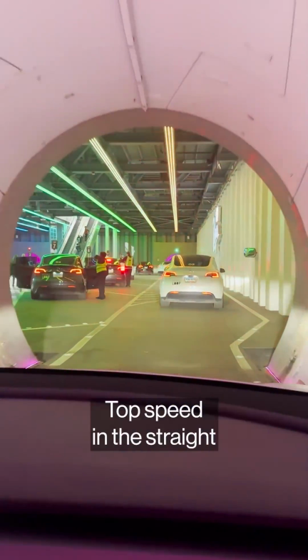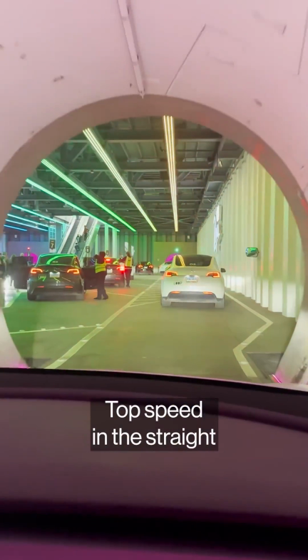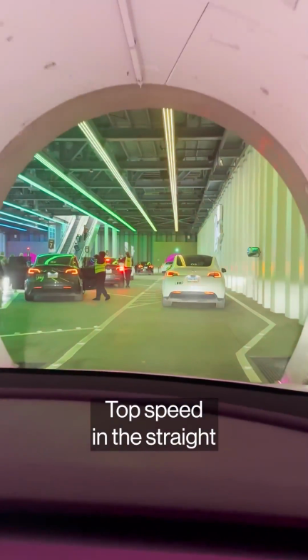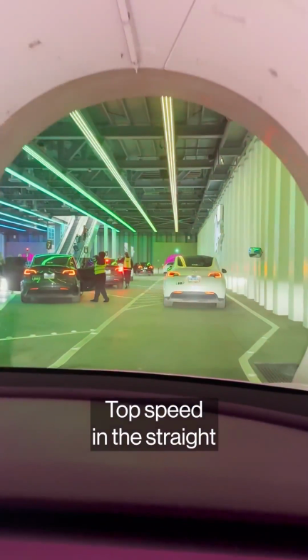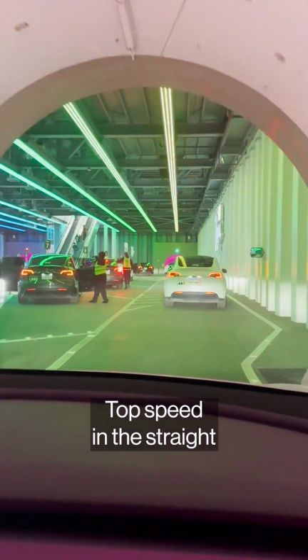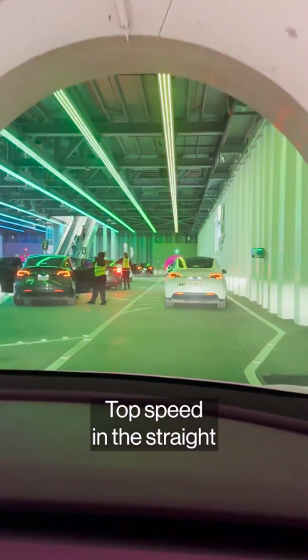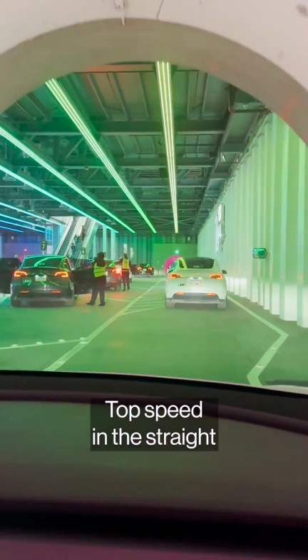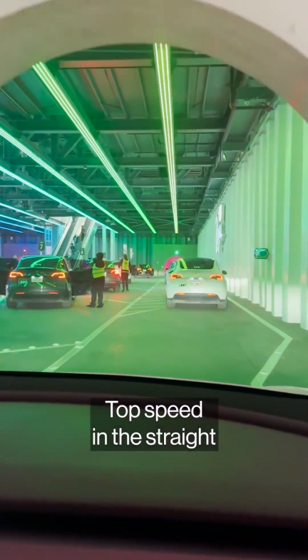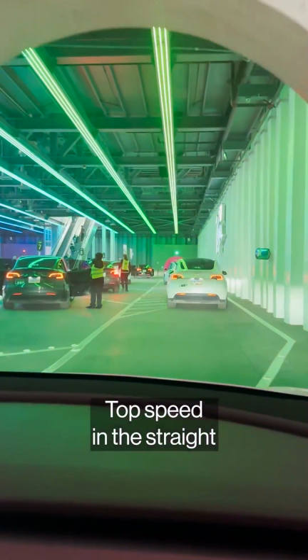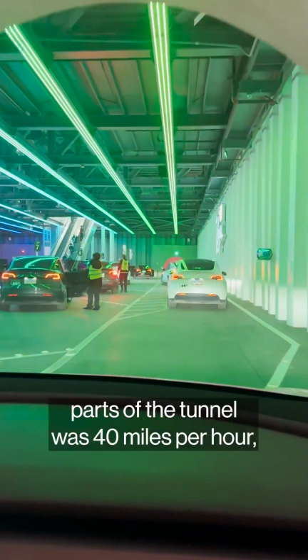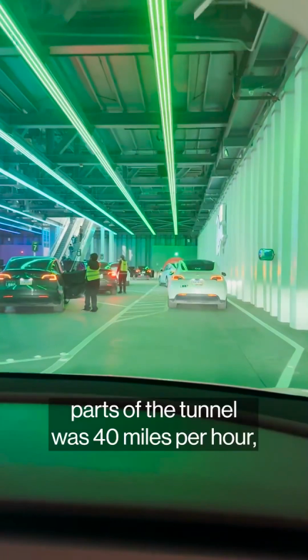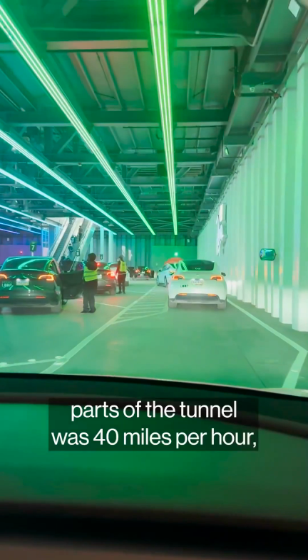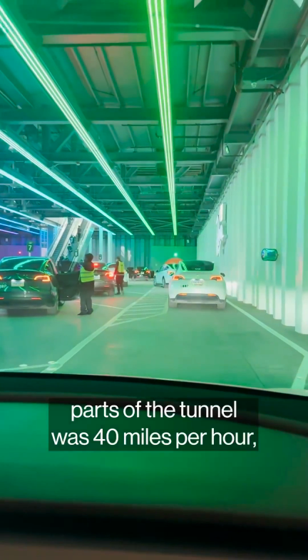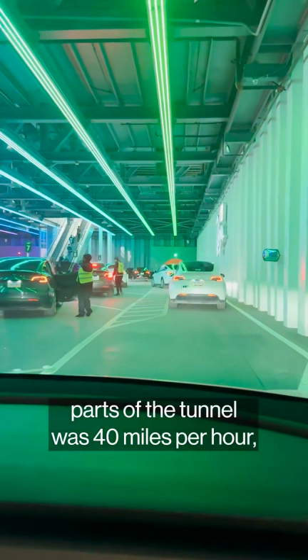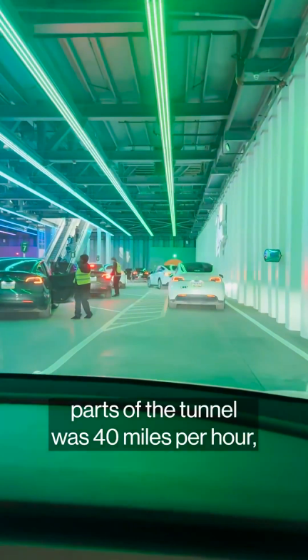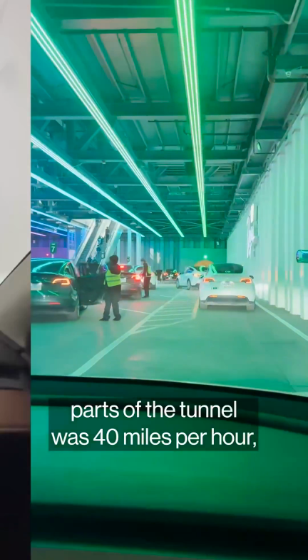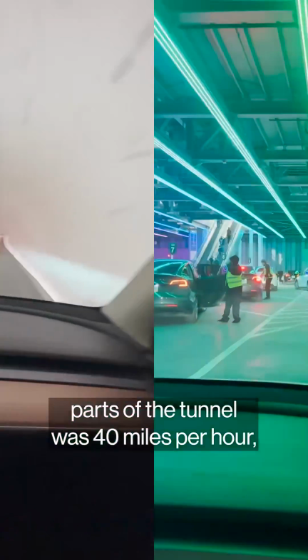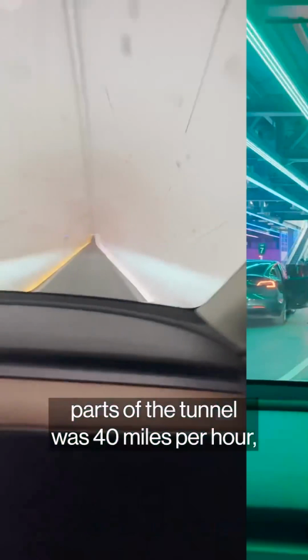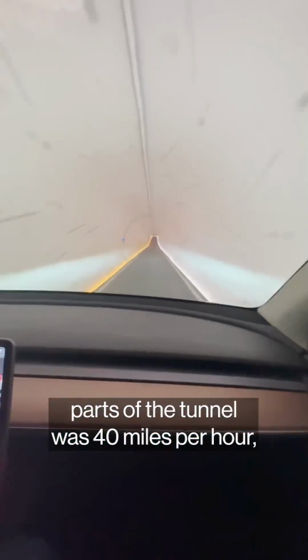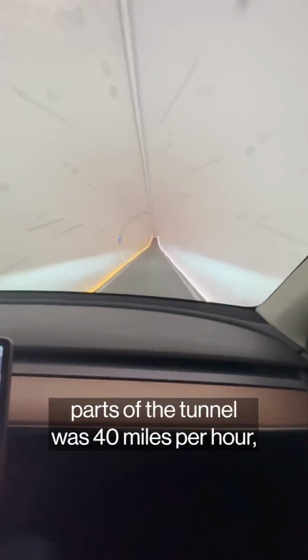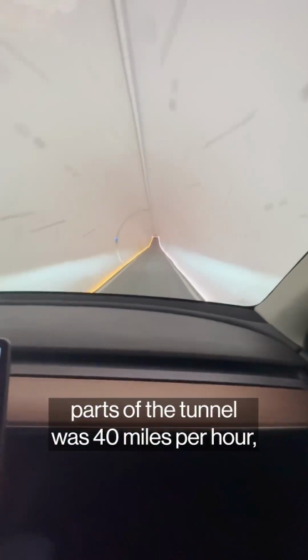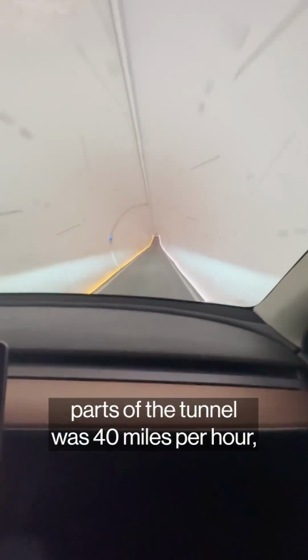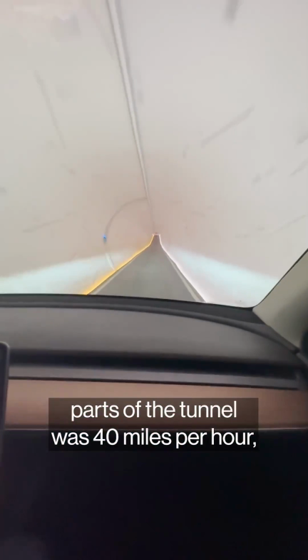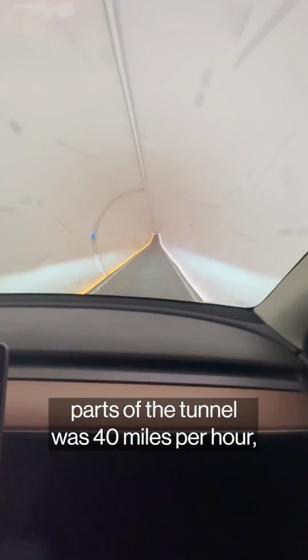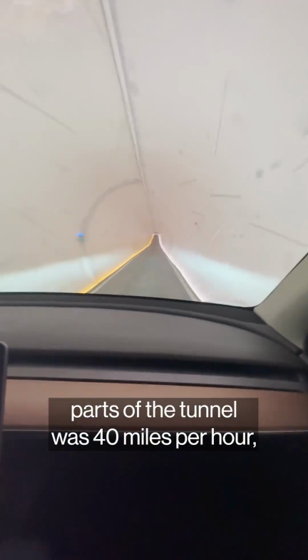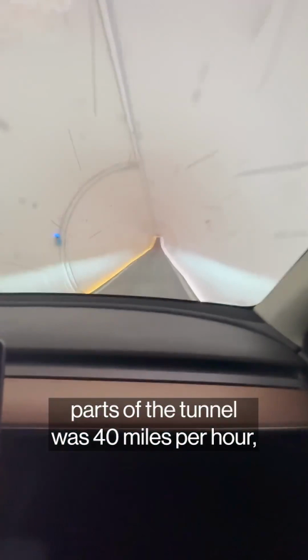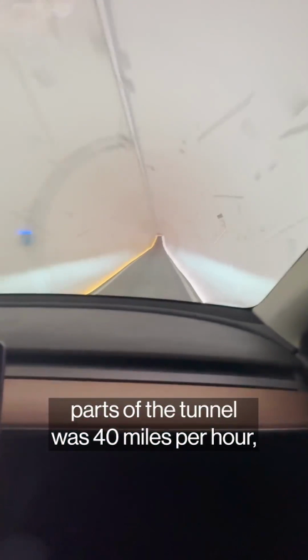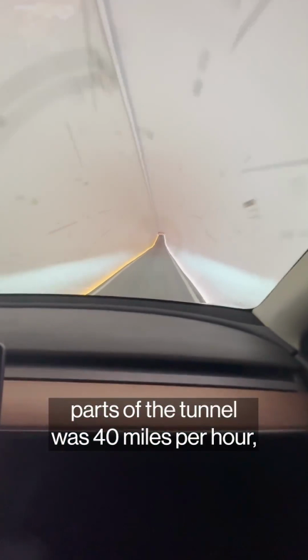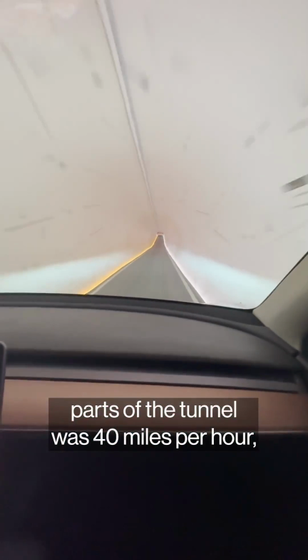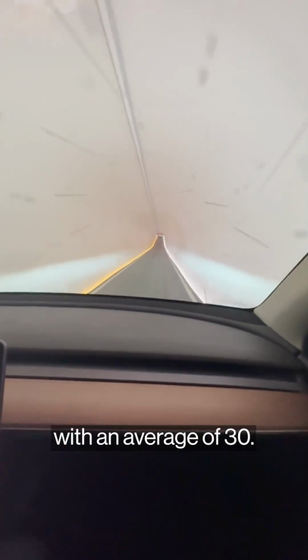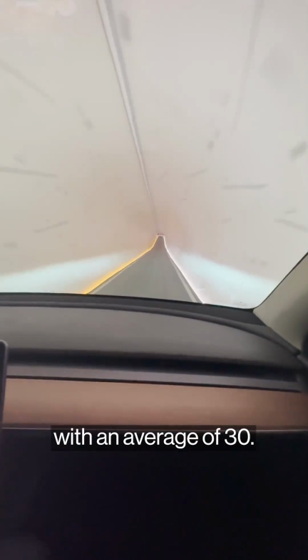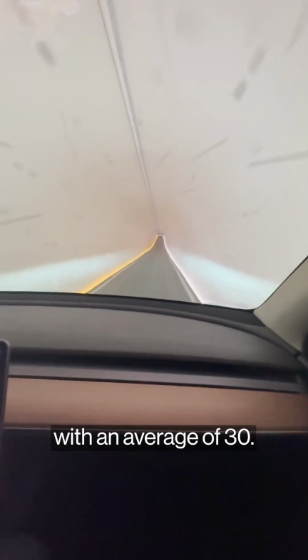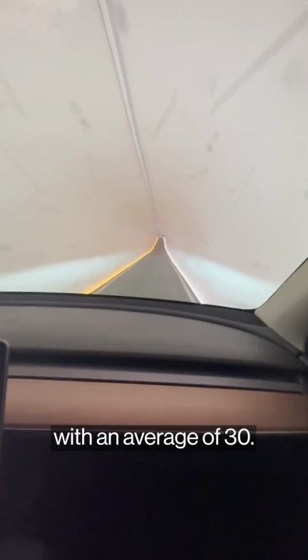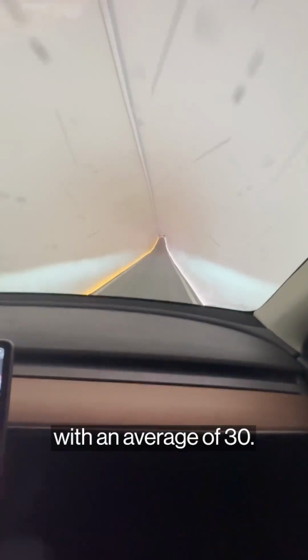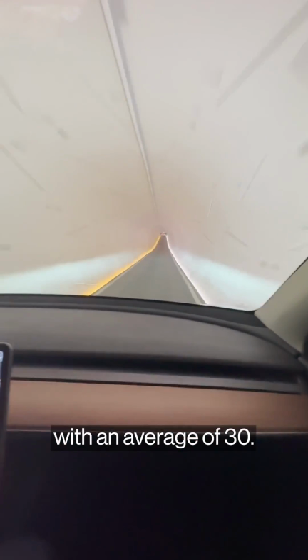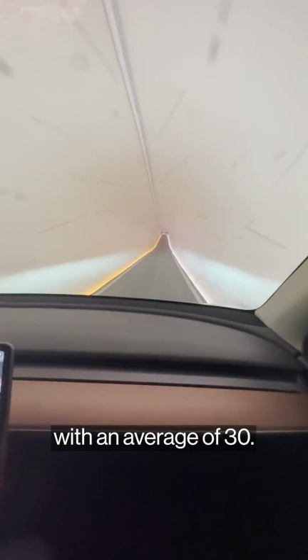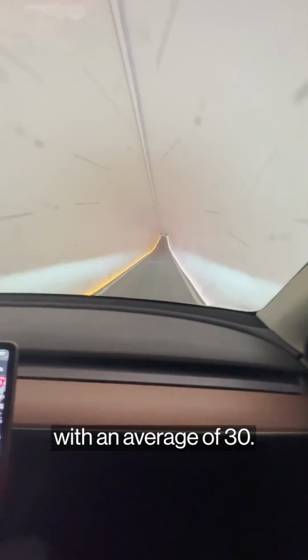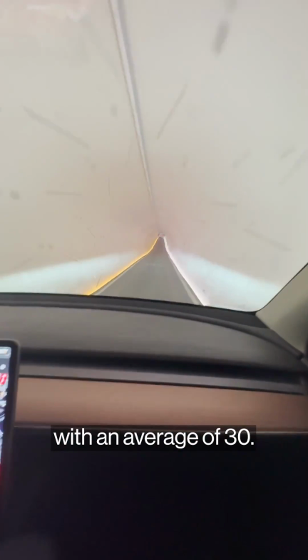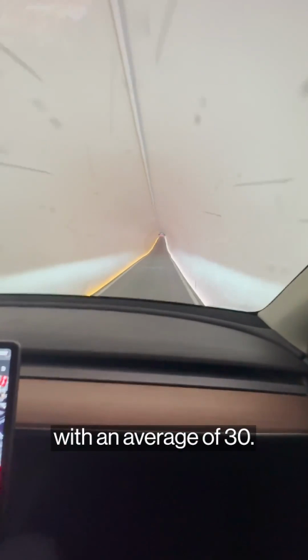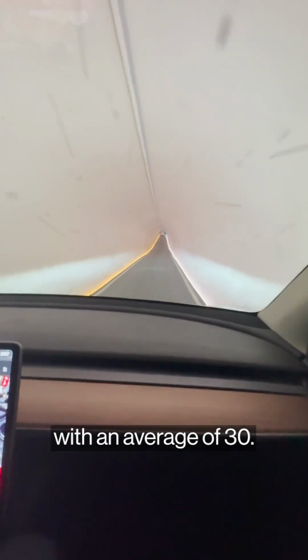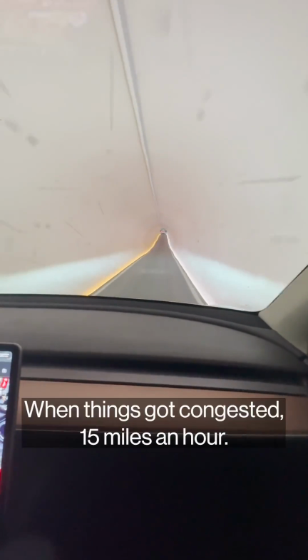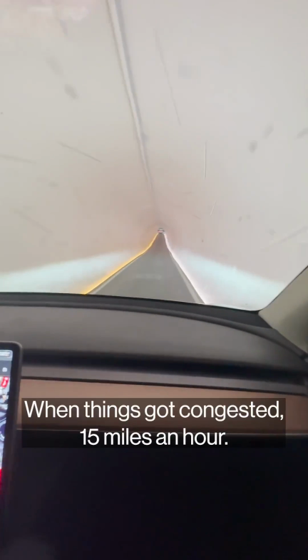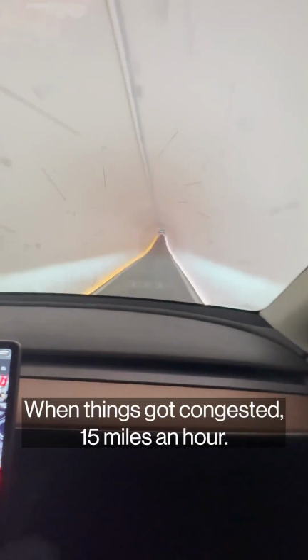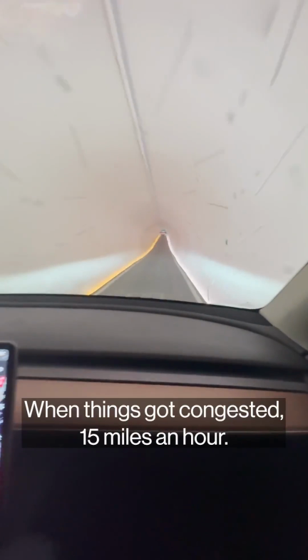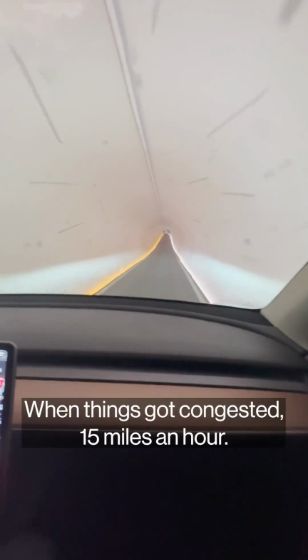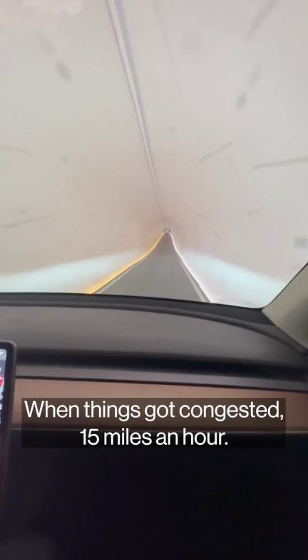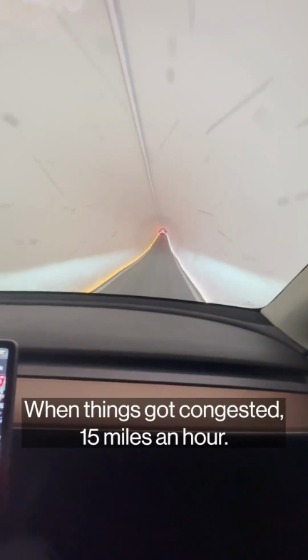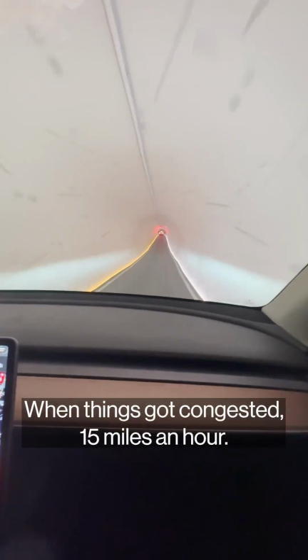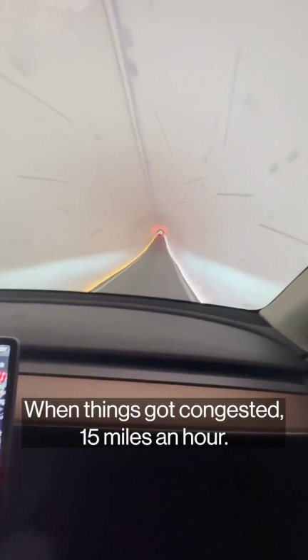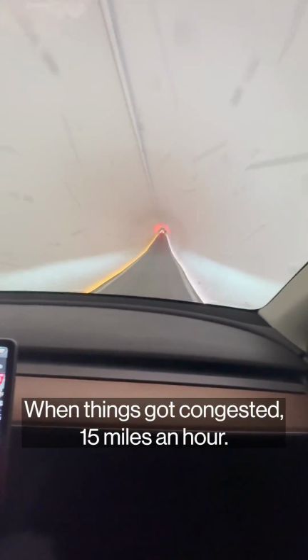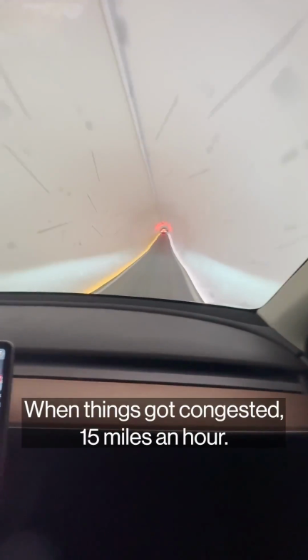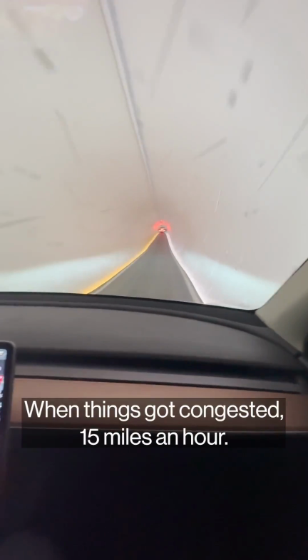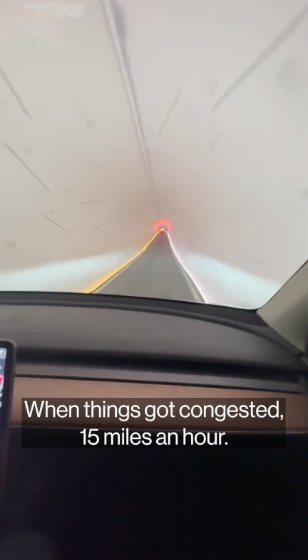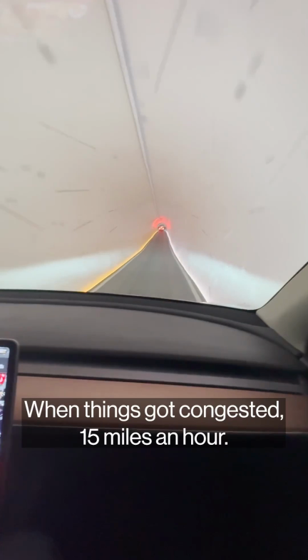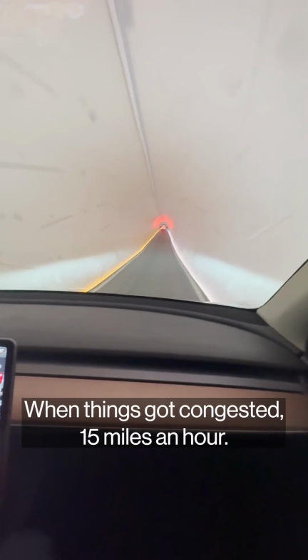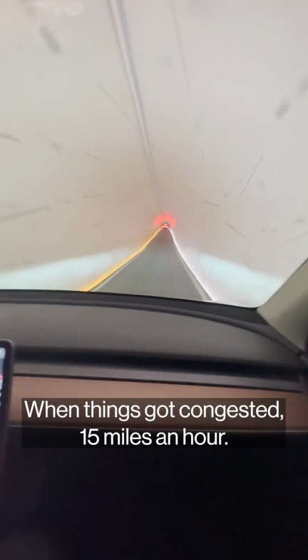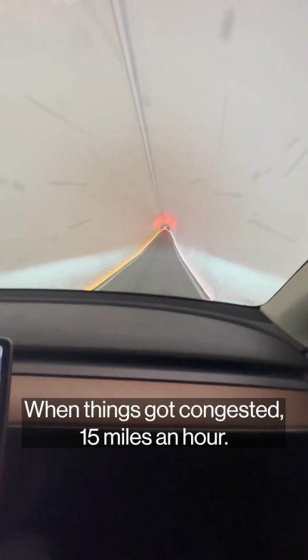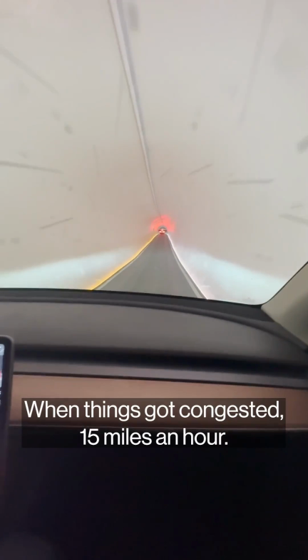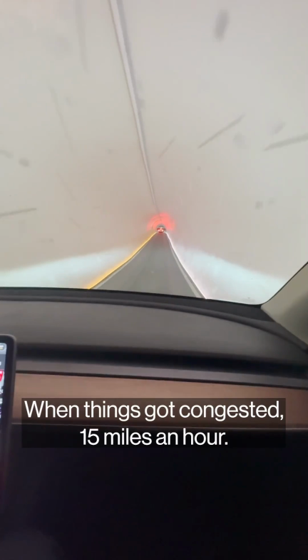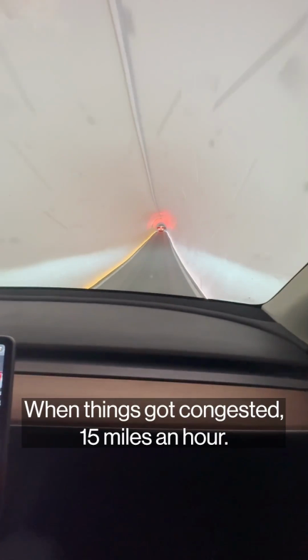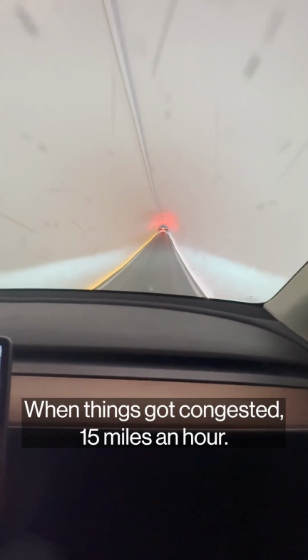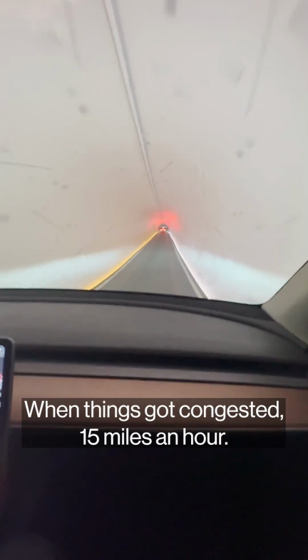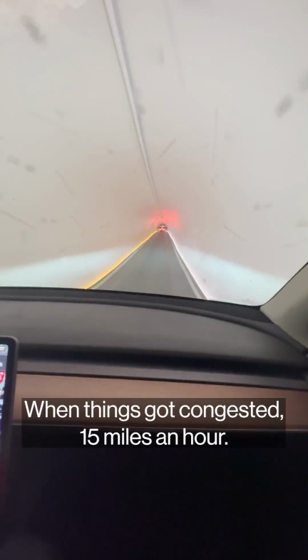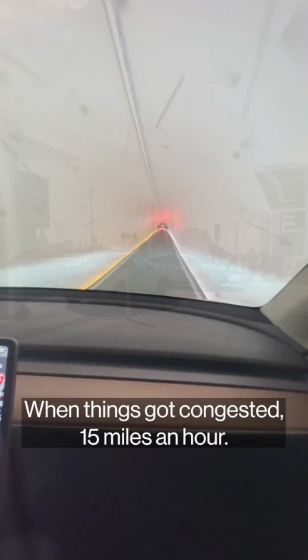Top speed in the straight parts of the tunnel was 40 miles per hour, with an average of 30, and when things got congested, 15 miles an hour.